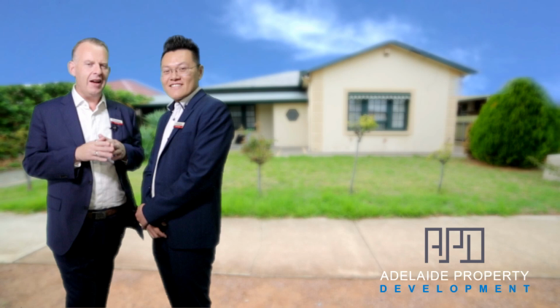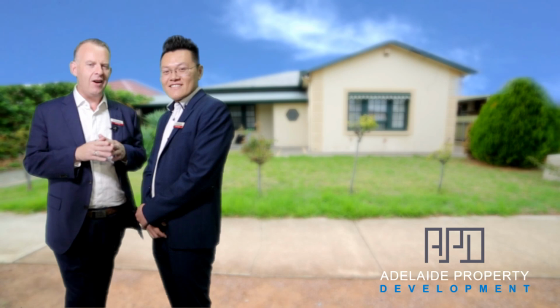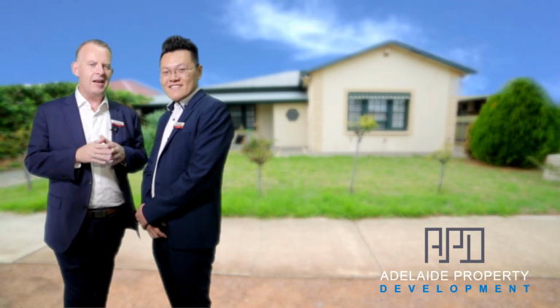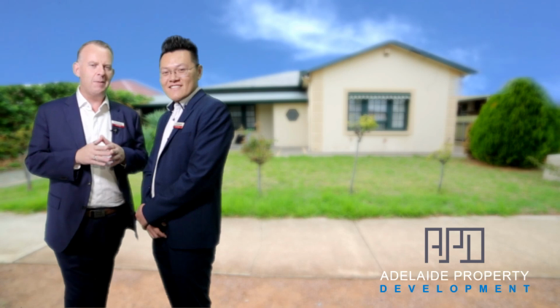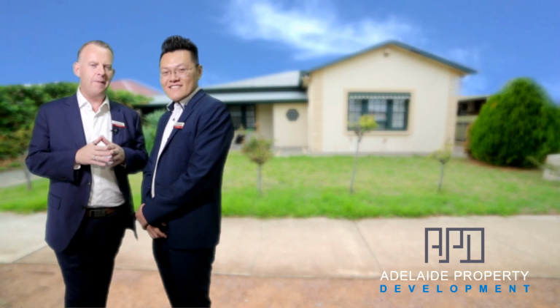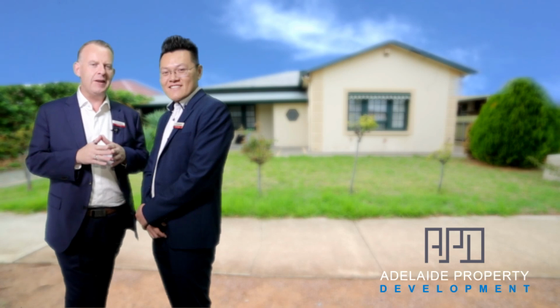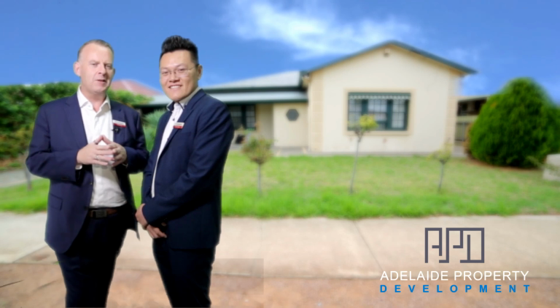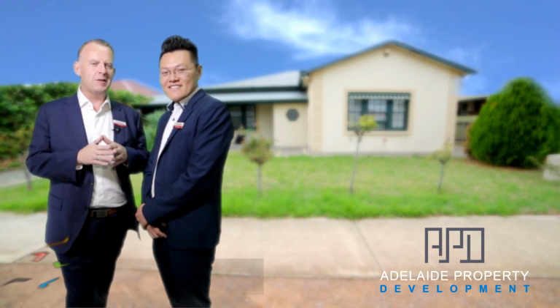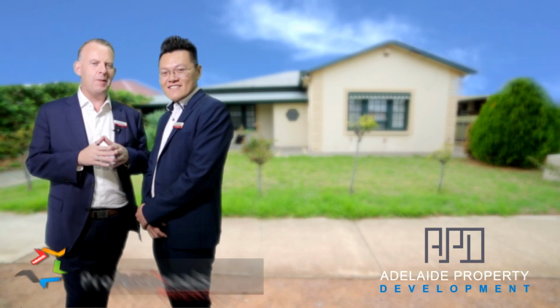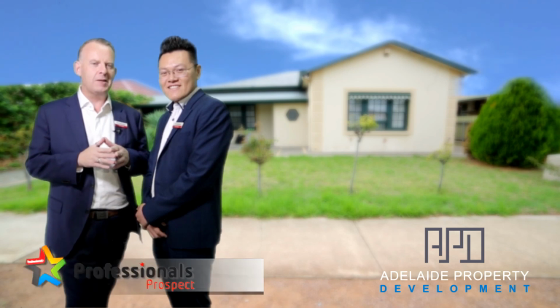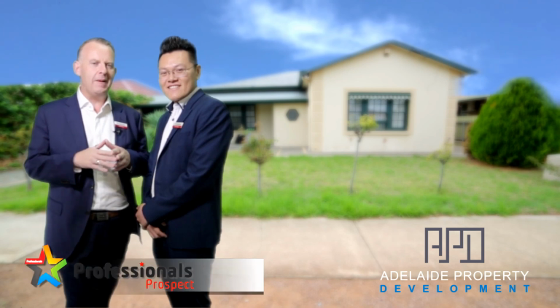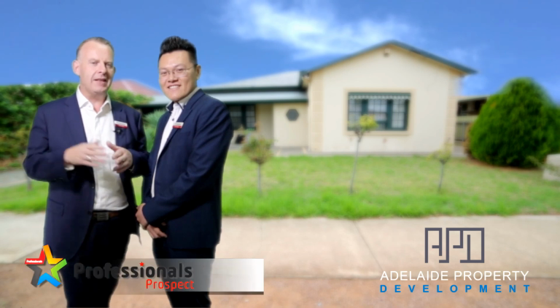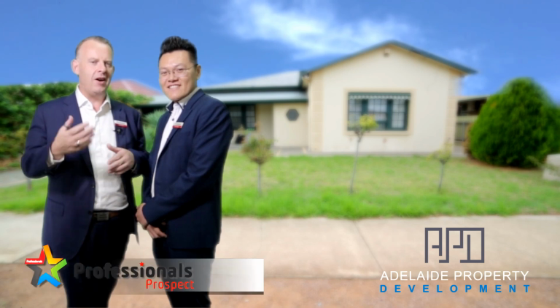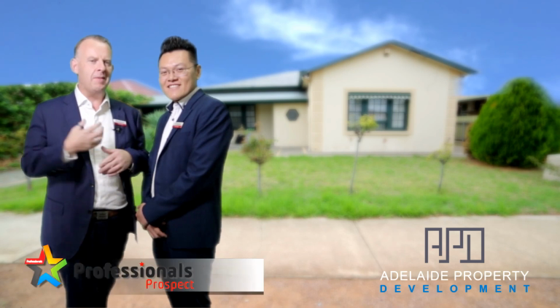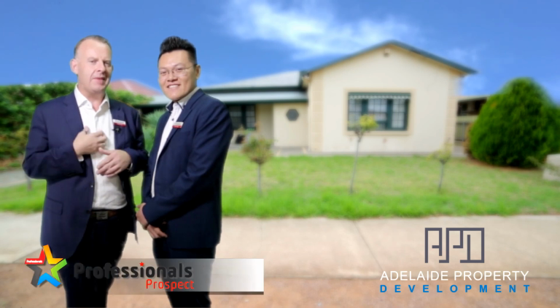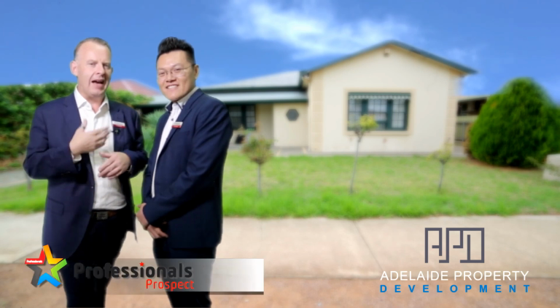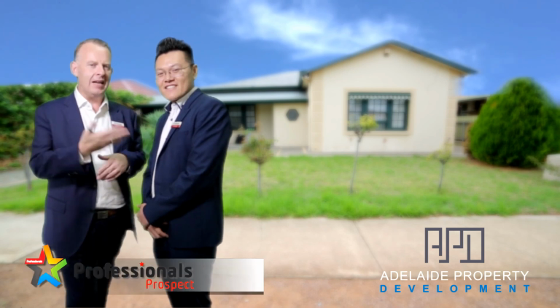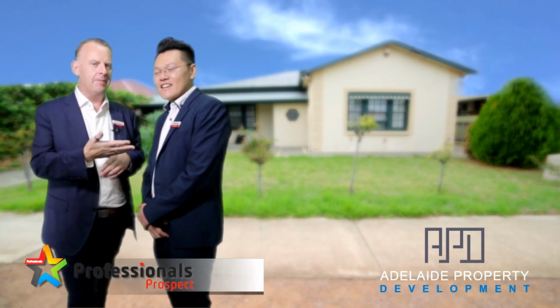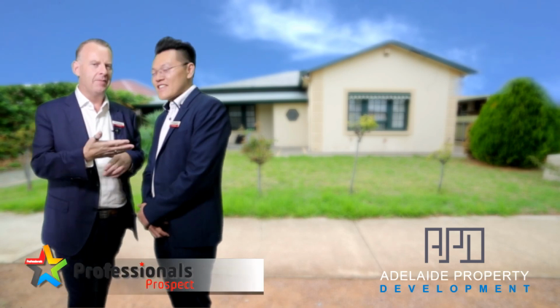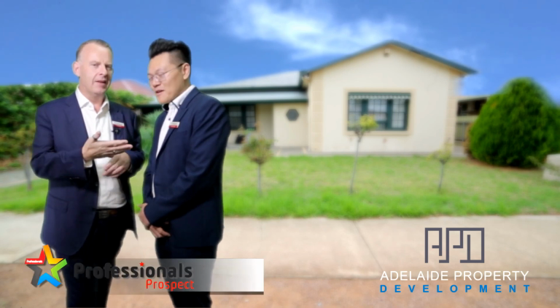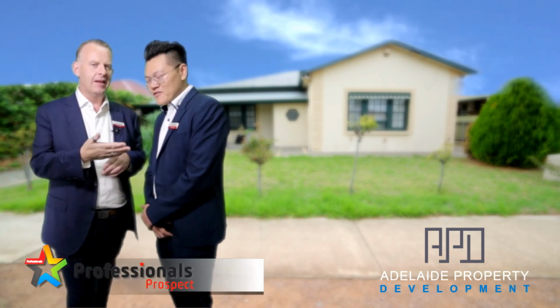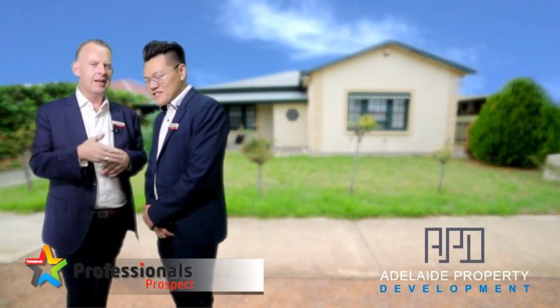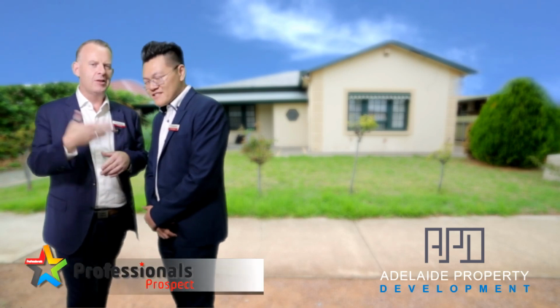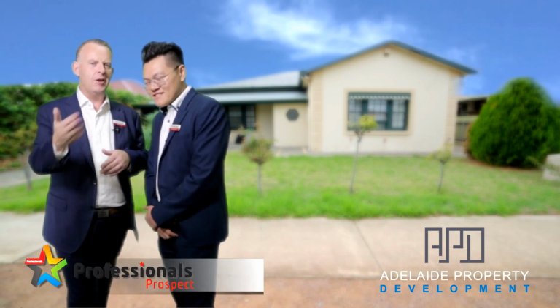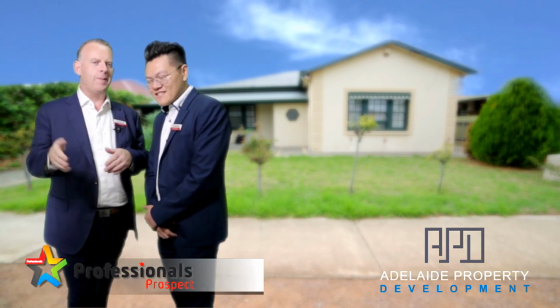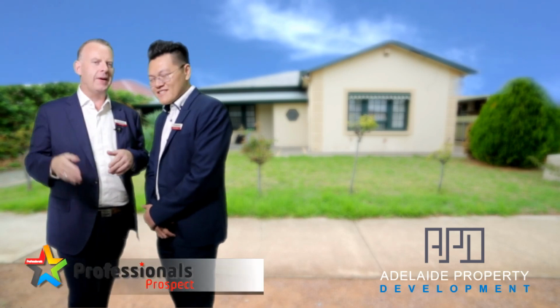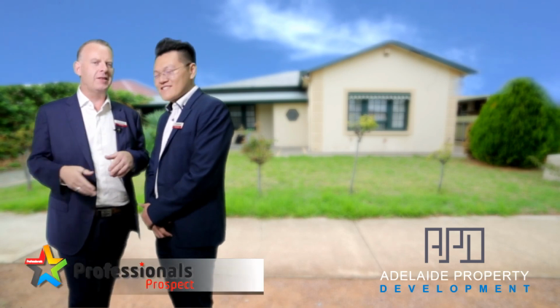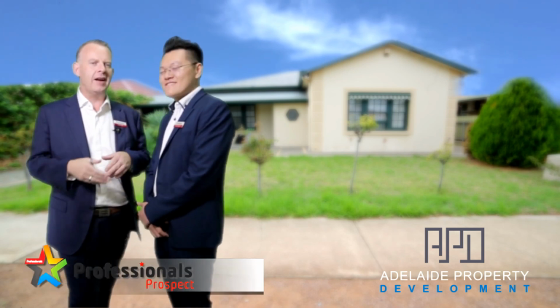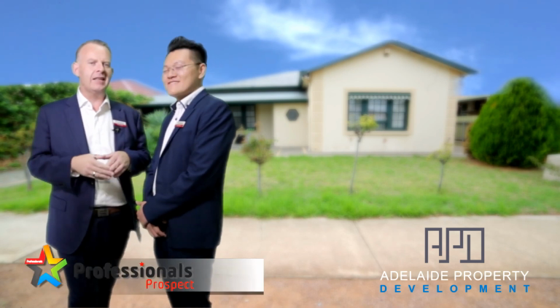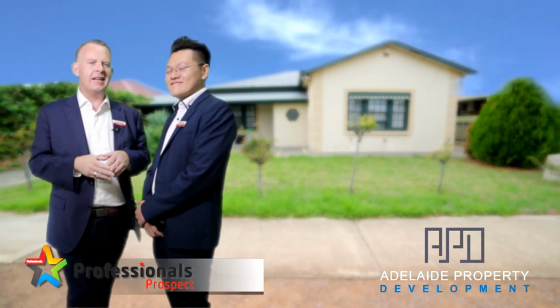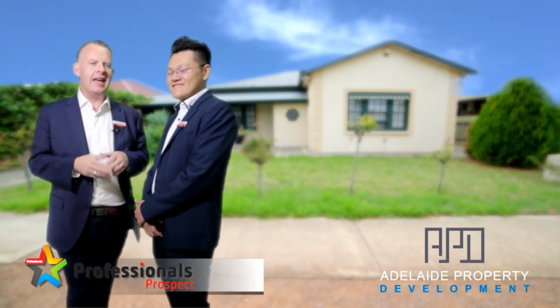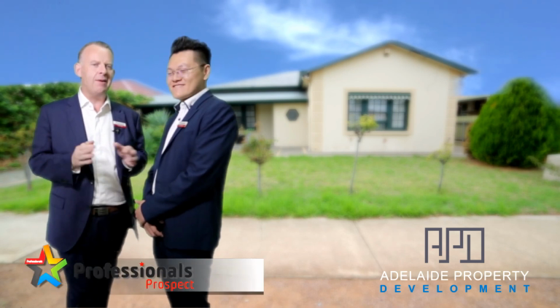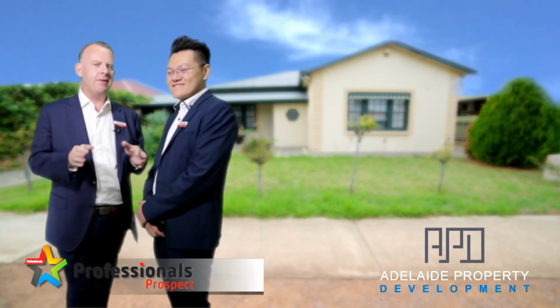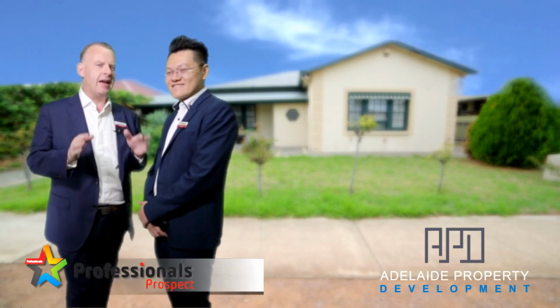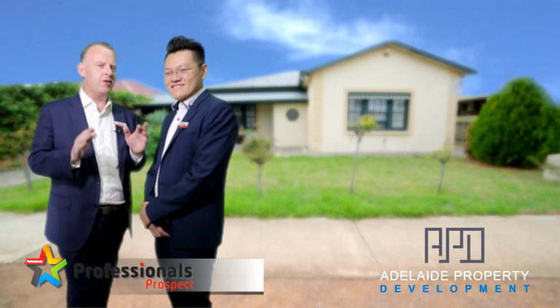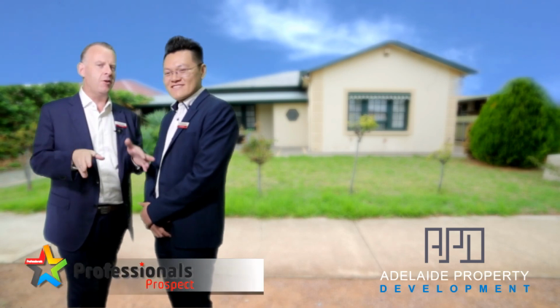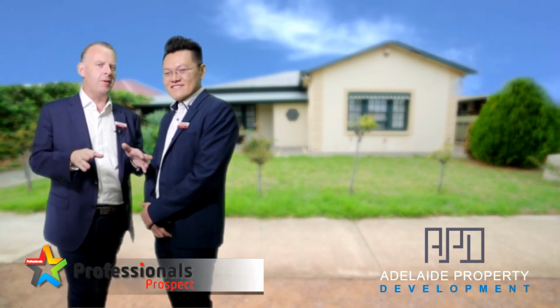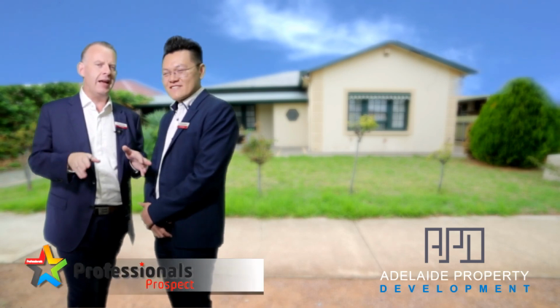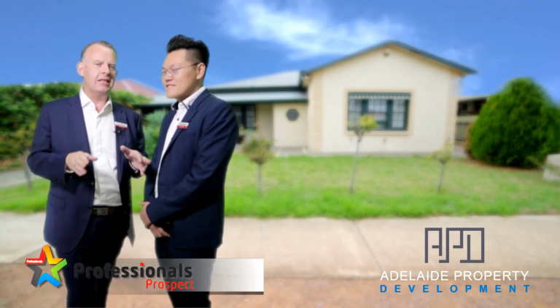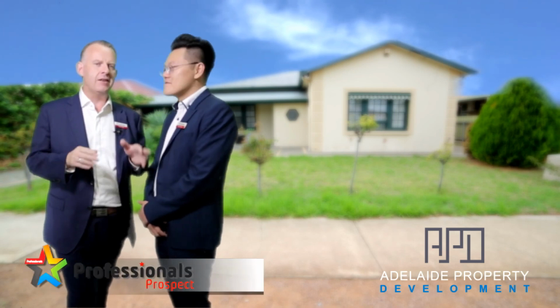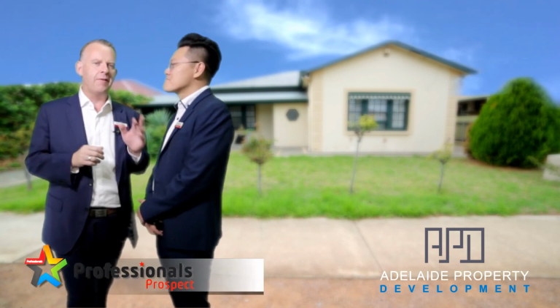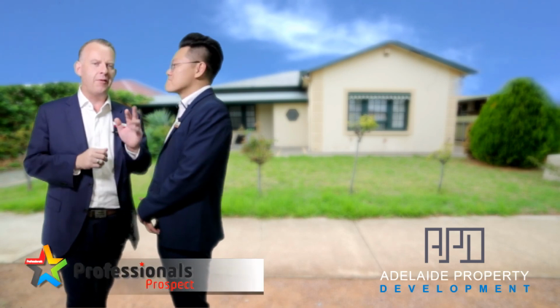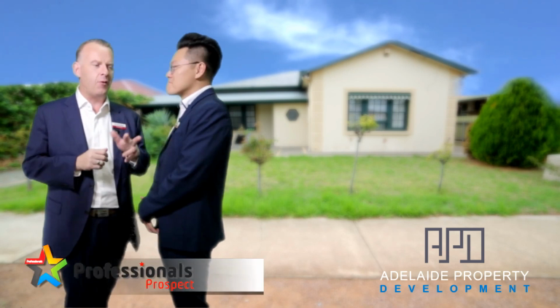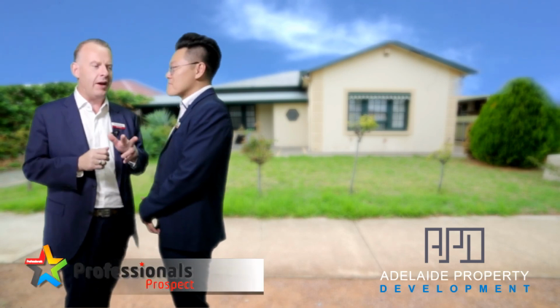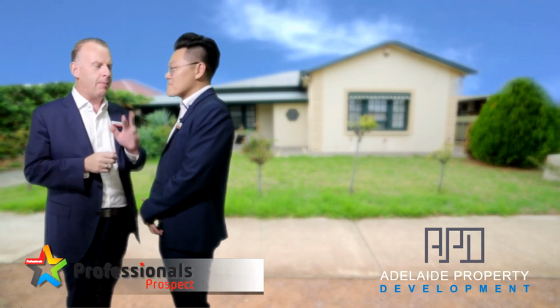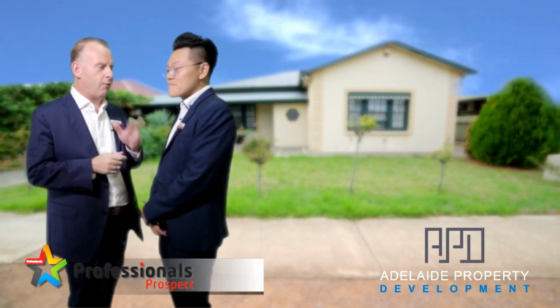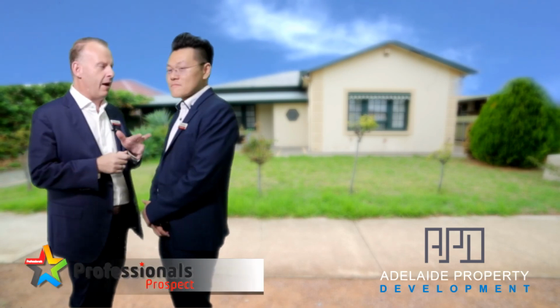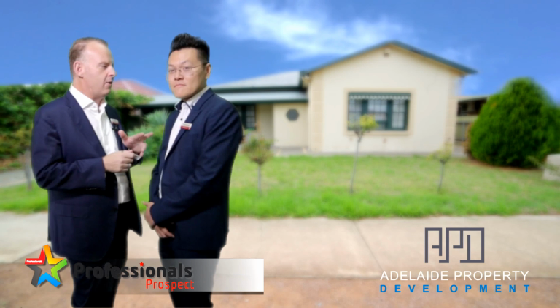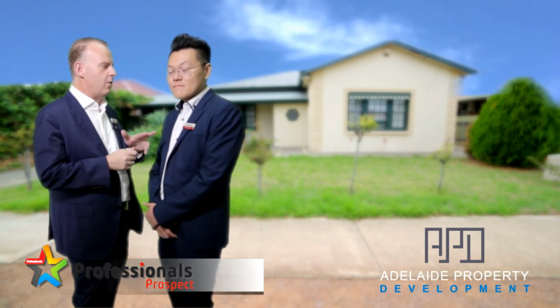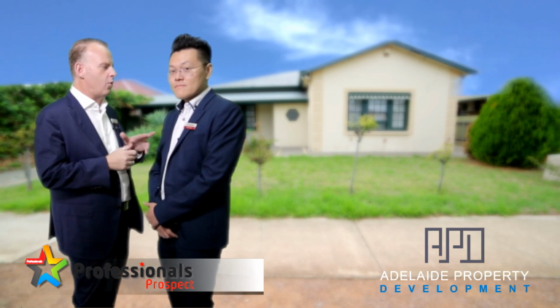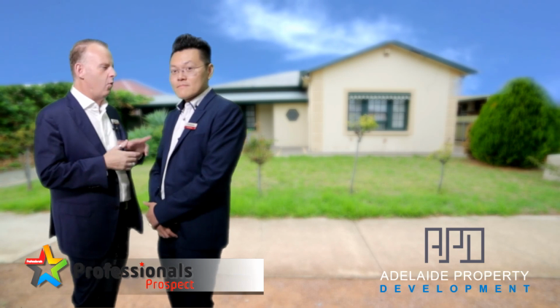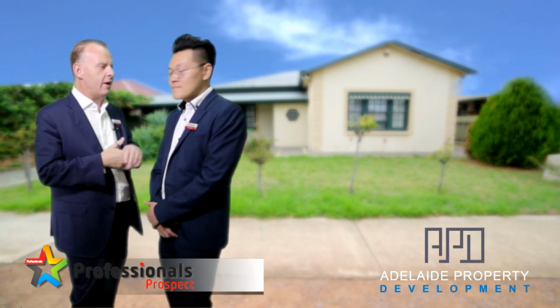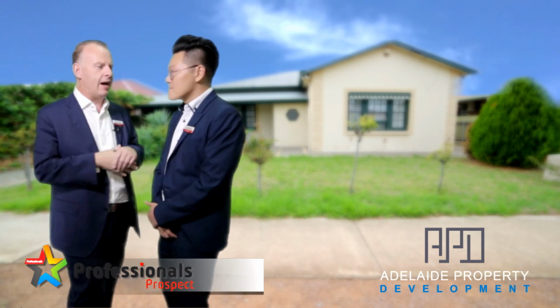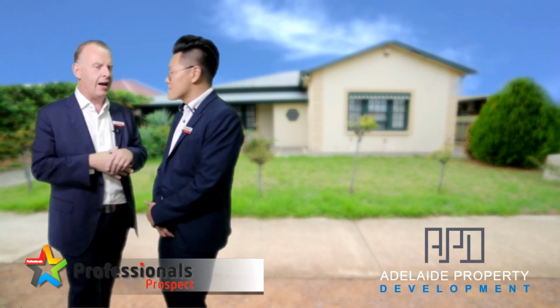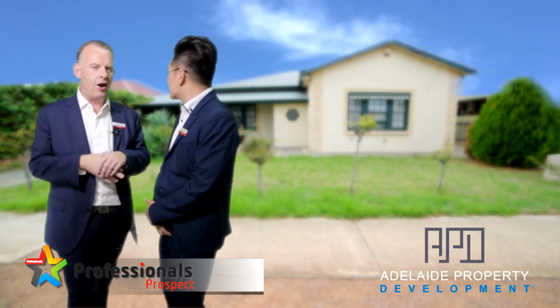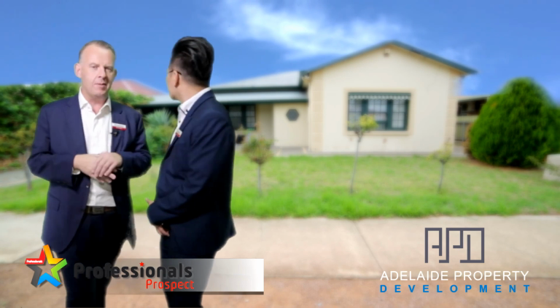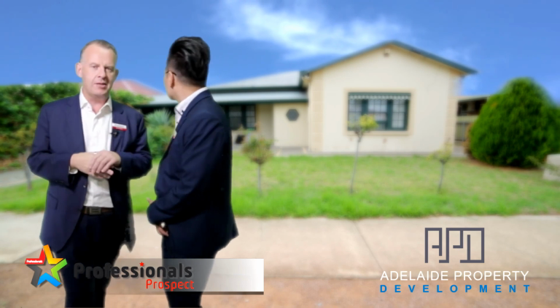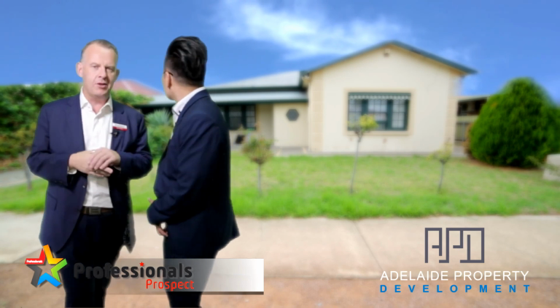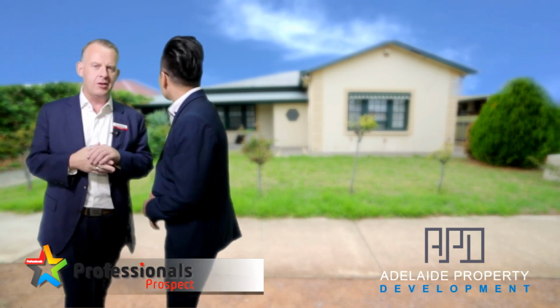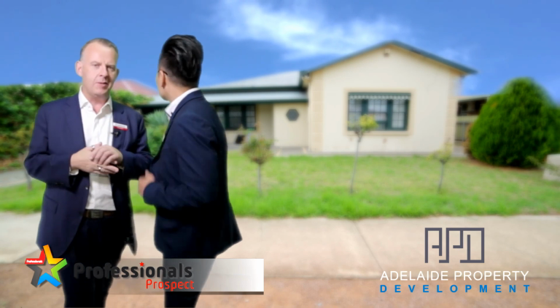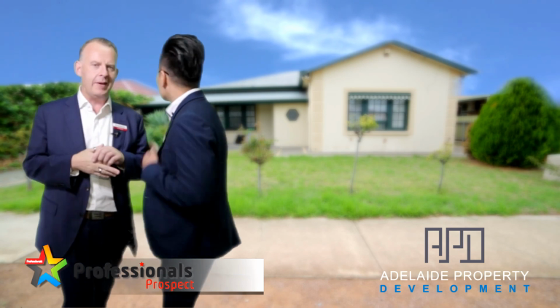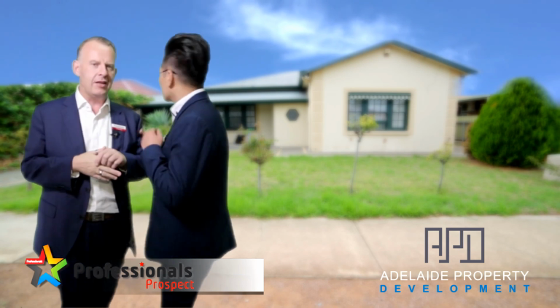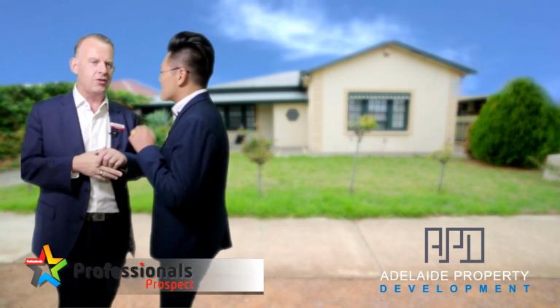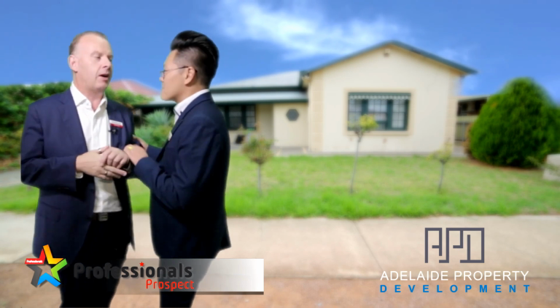Hi guys, Professionals Prospects, I'm Caleb. And I'm Vincent. Super excited today here with our new release of three brand new courtyard homes soon to be constructed.